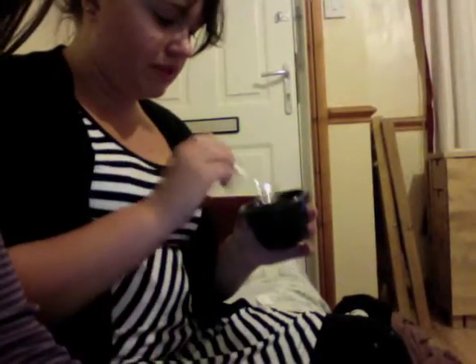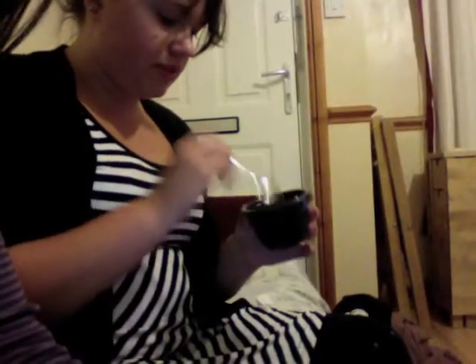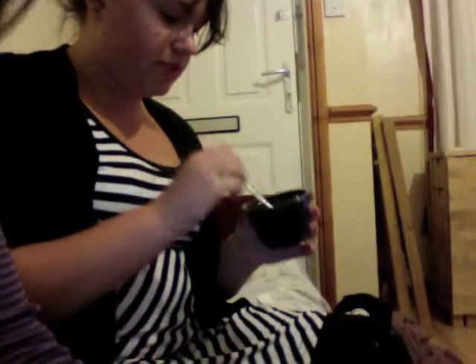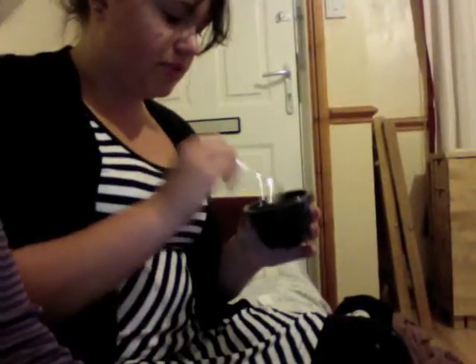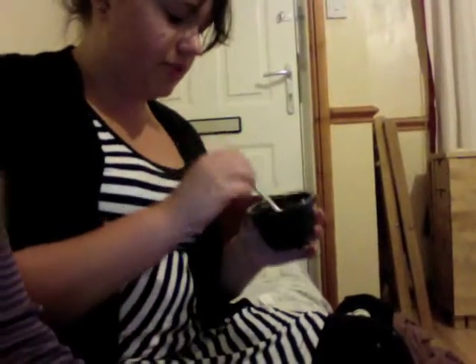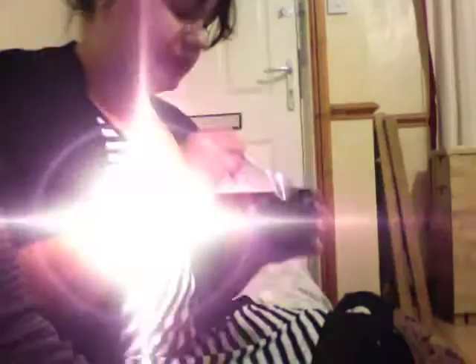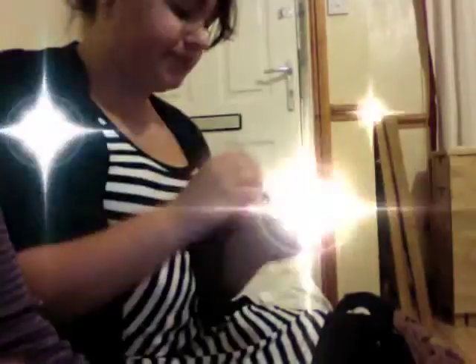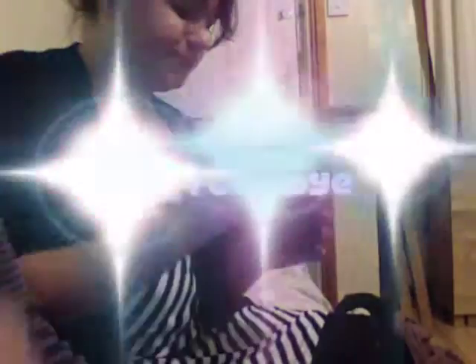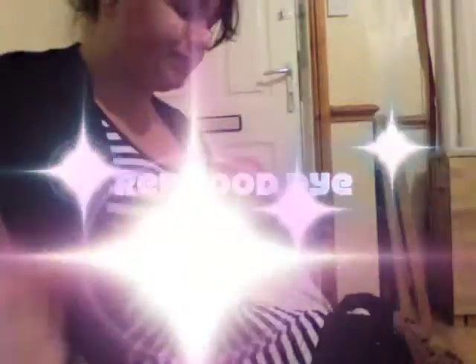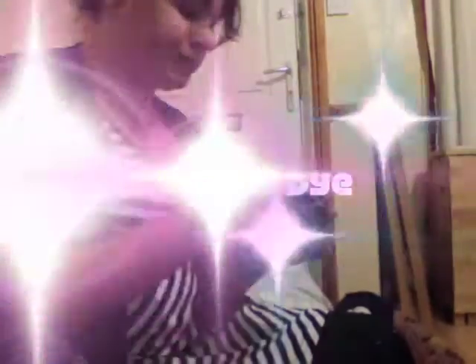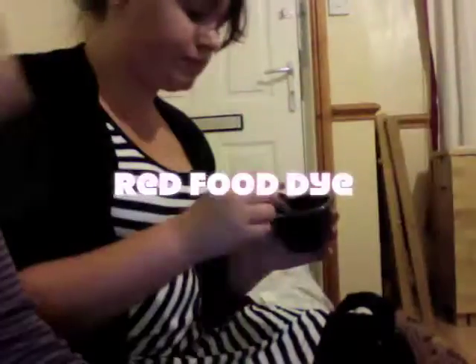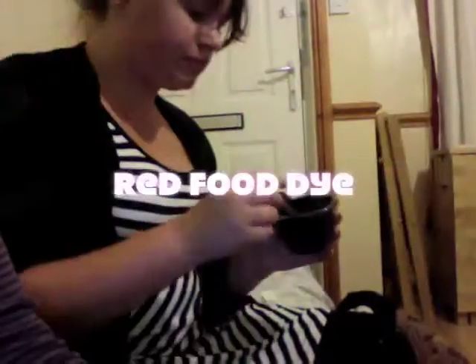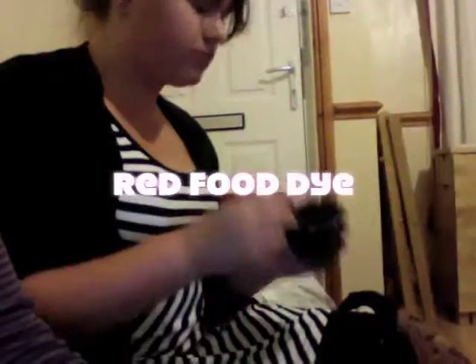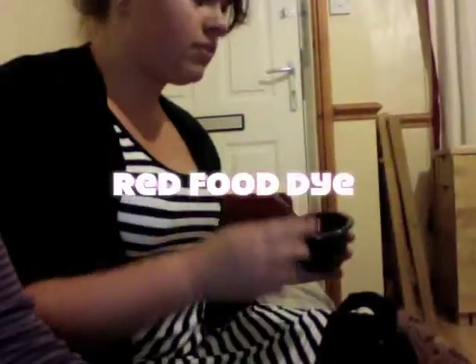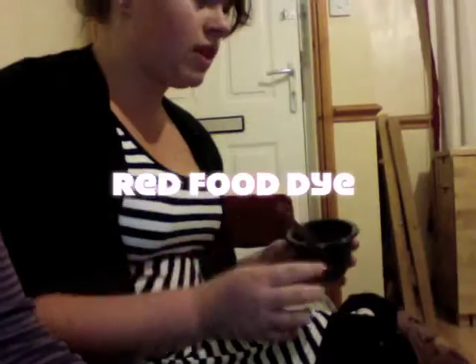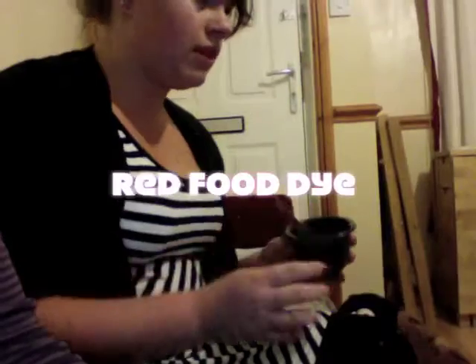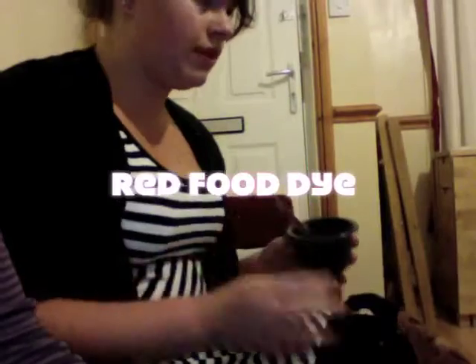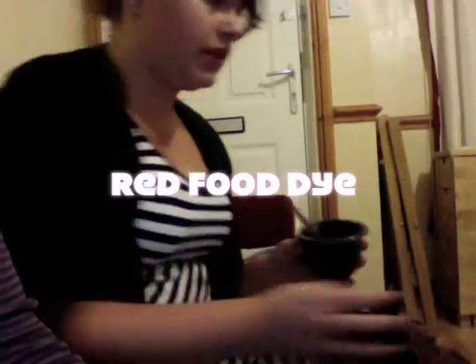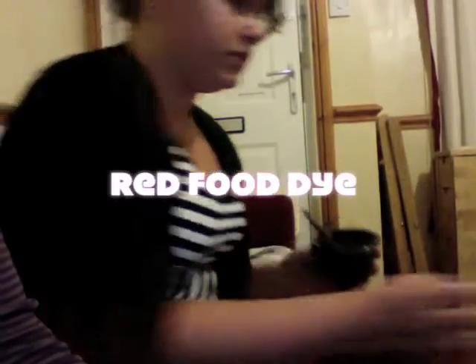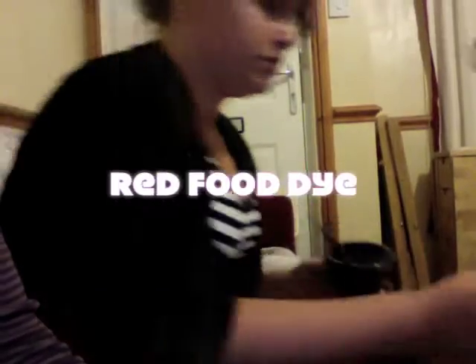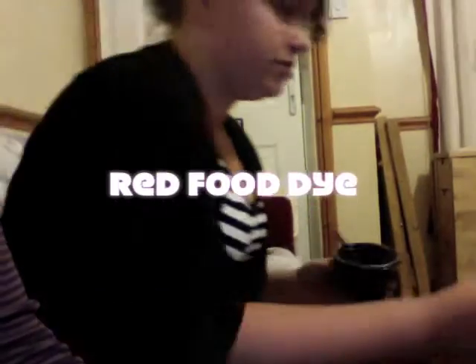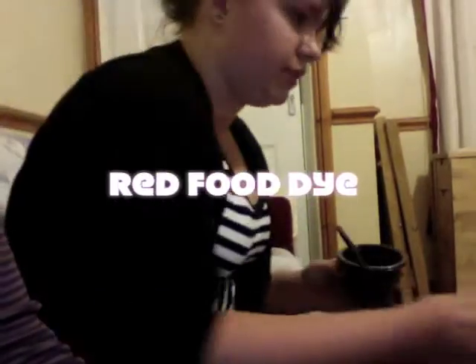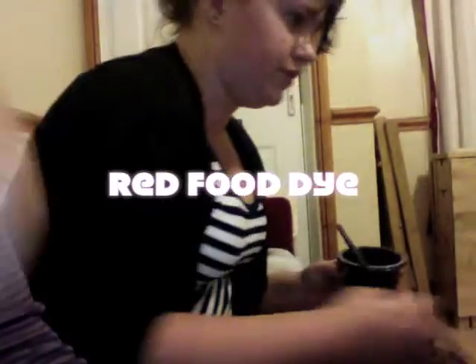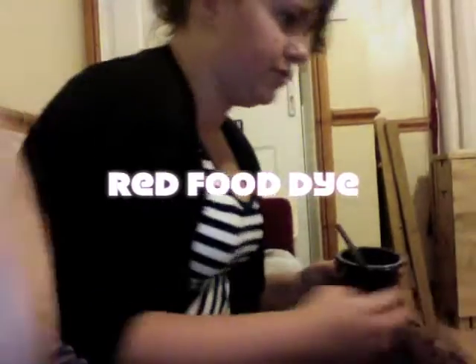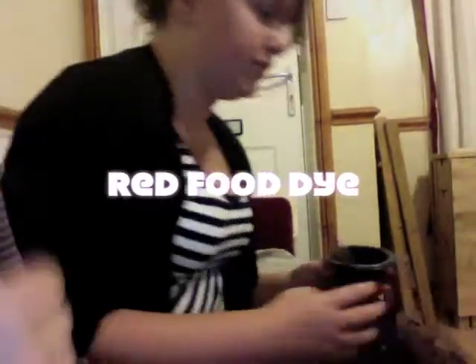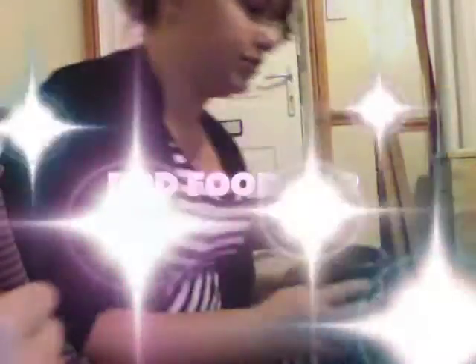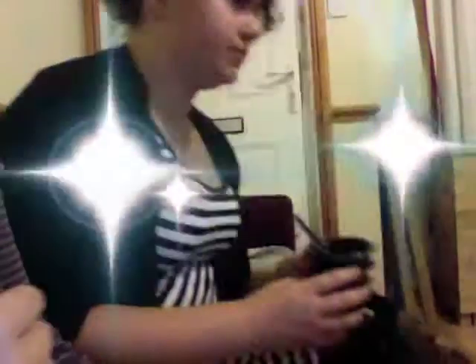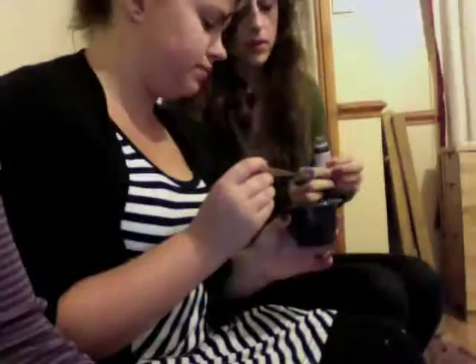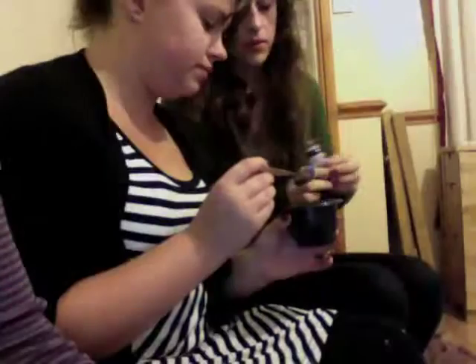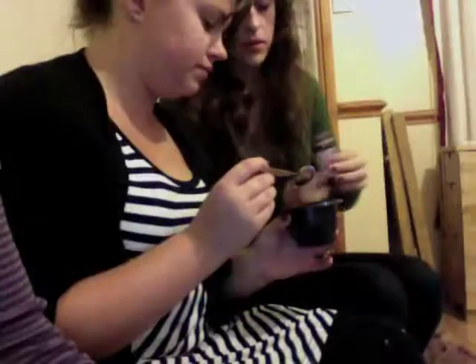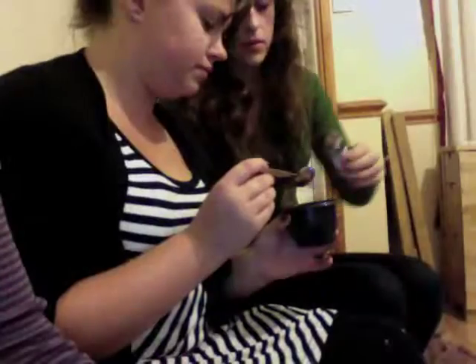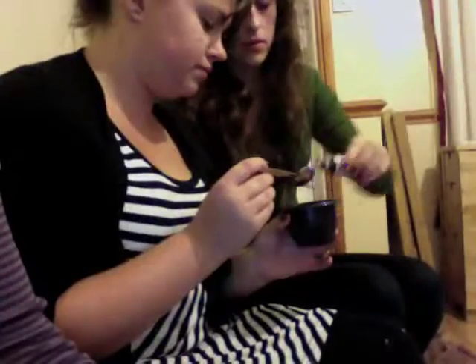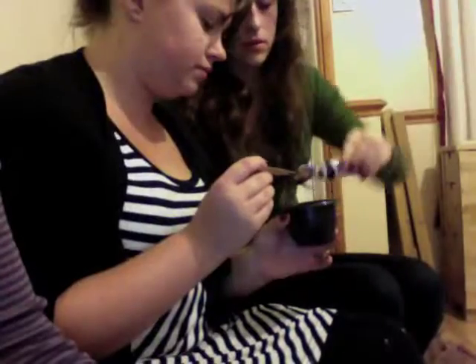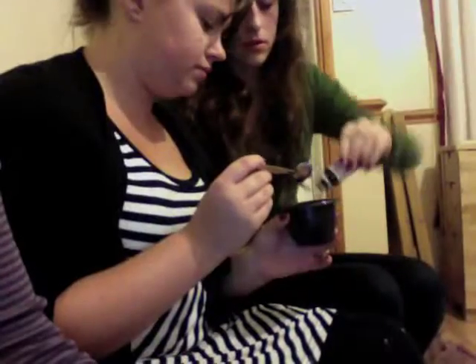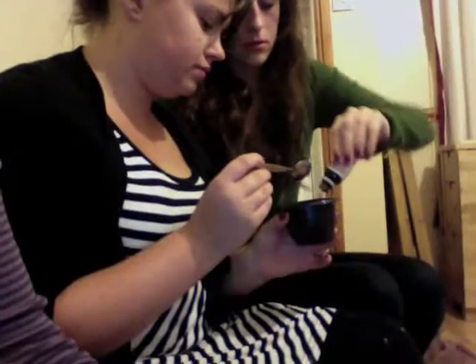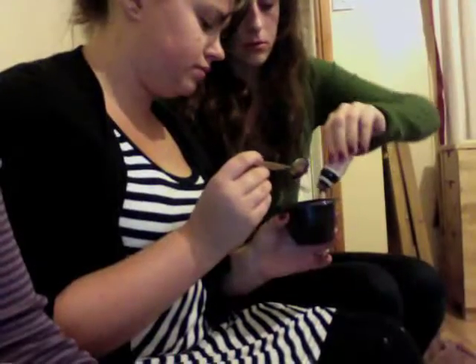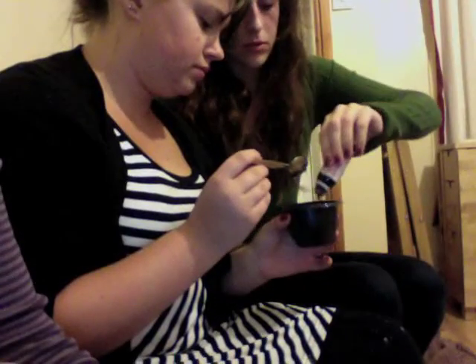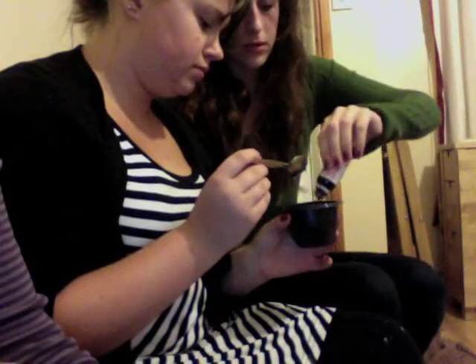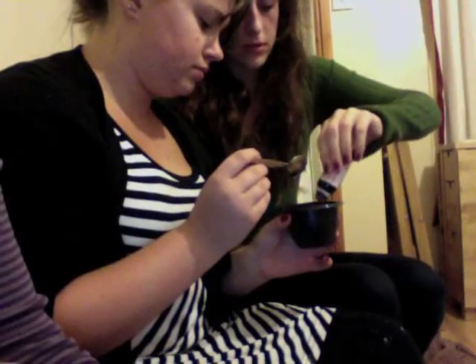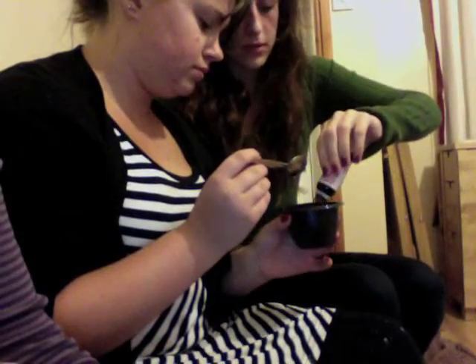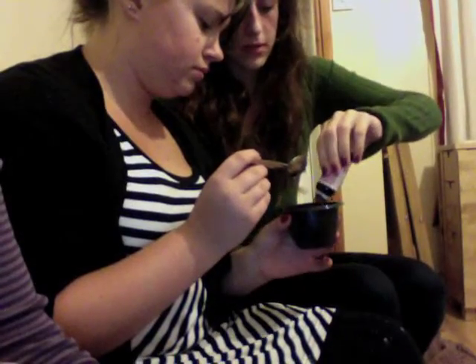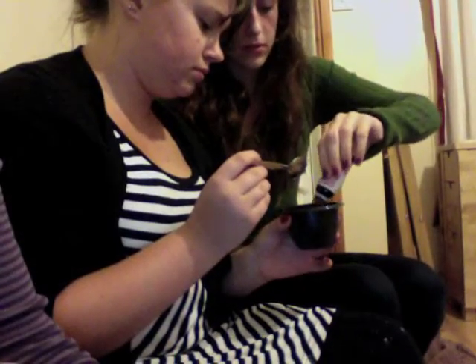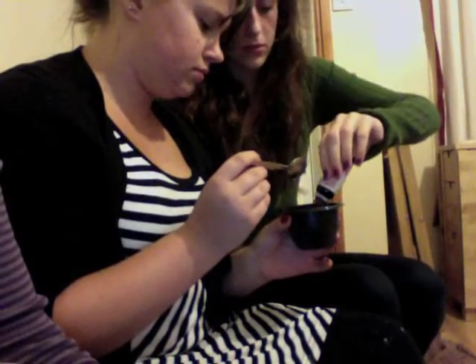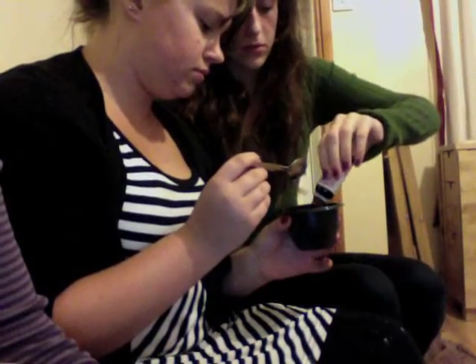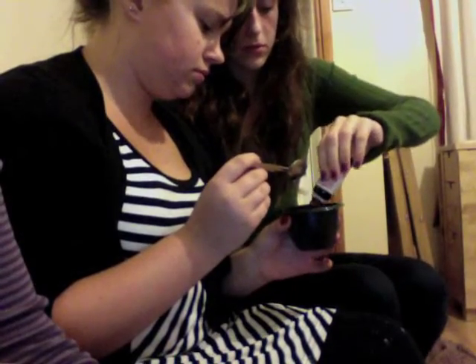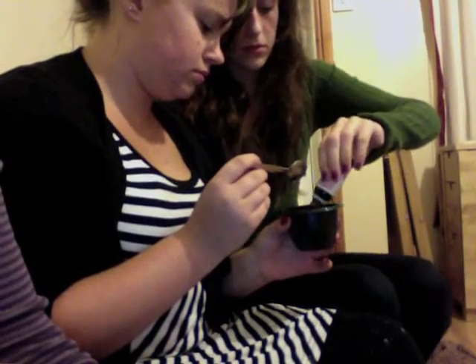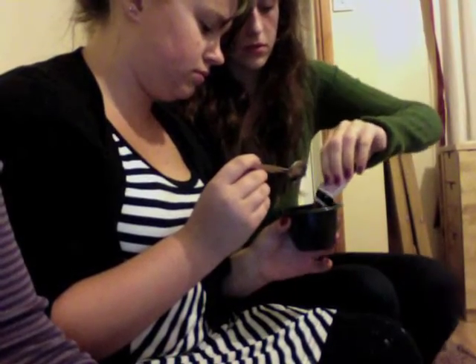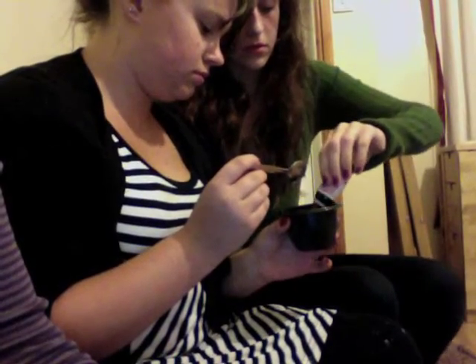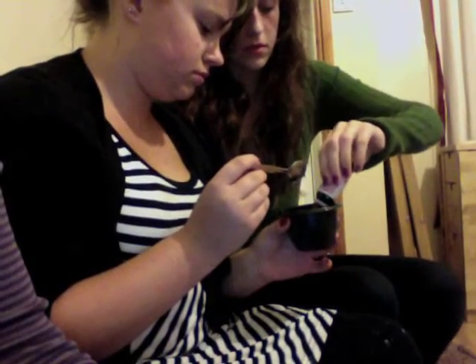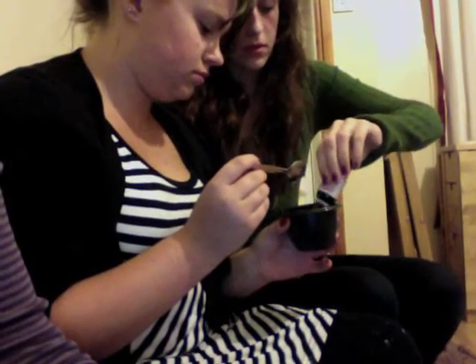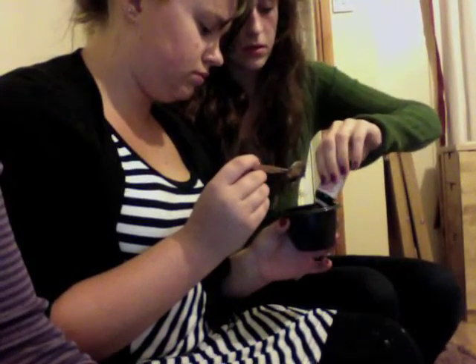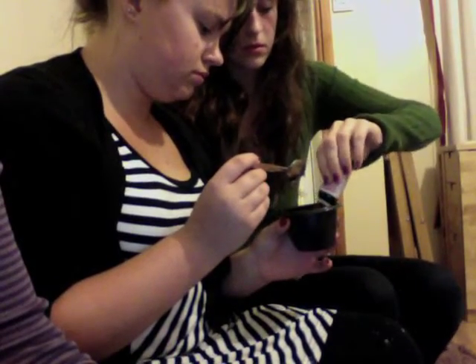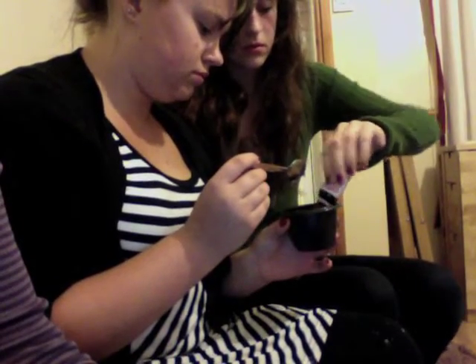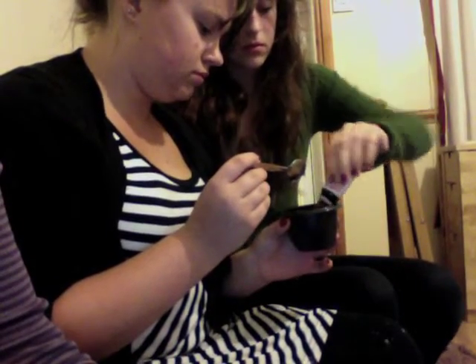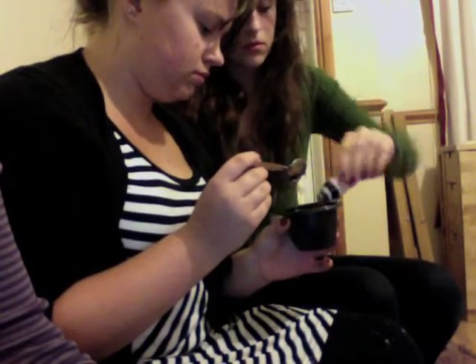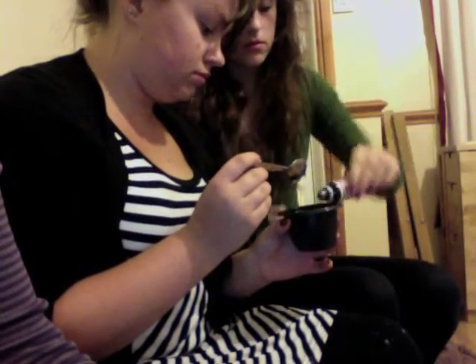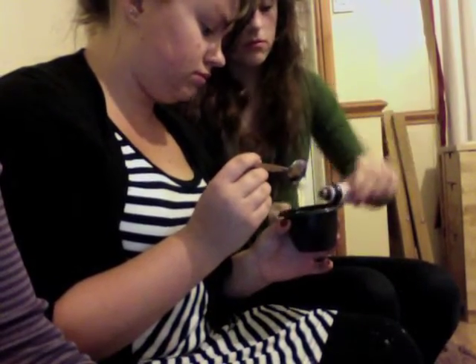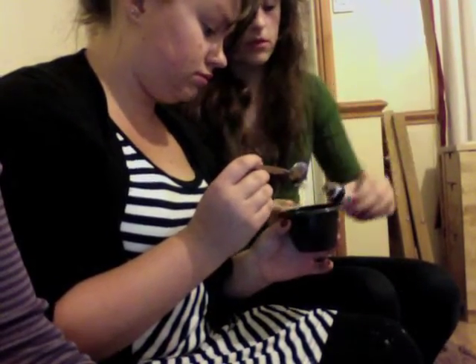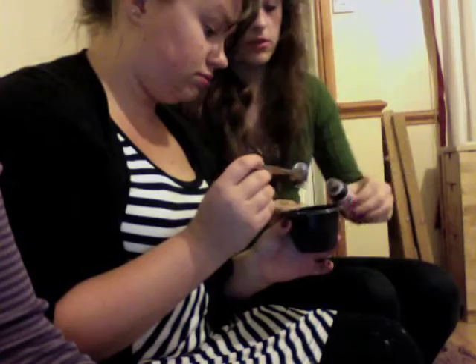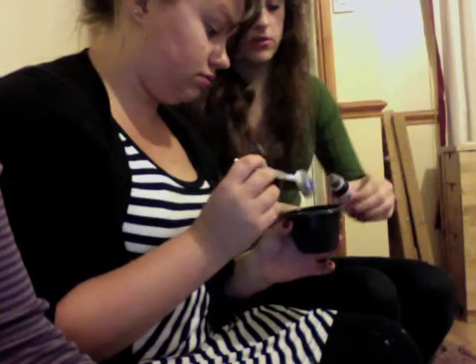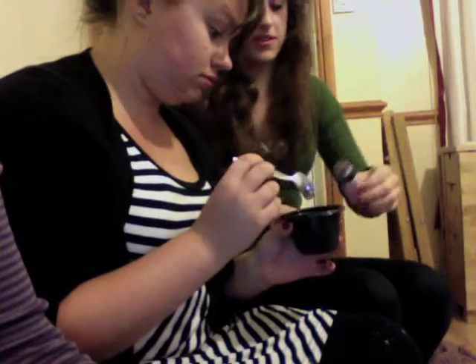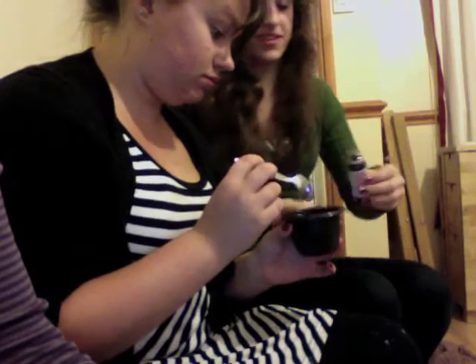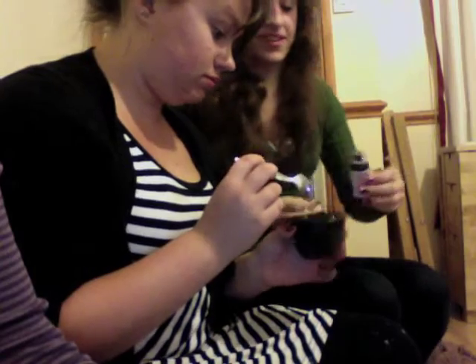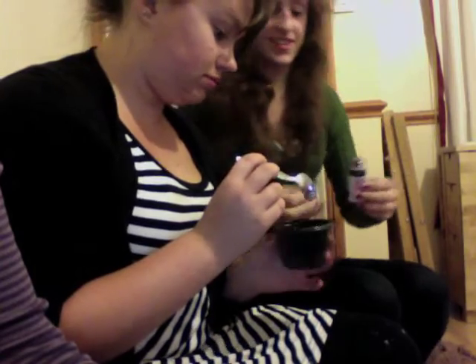We've got that. Red food dye. Red blood? That's disgusting.